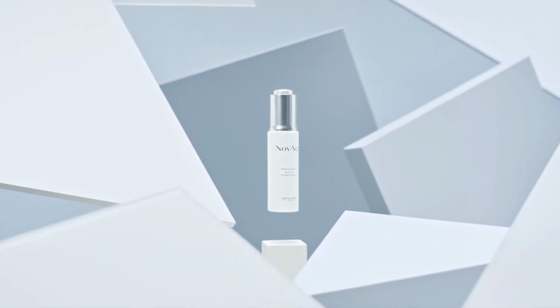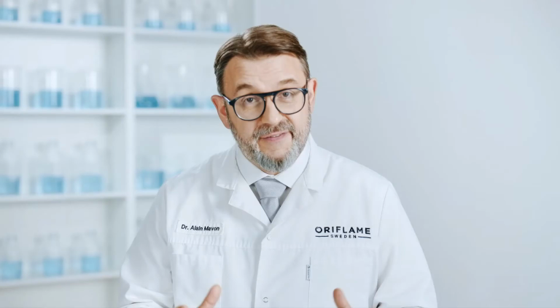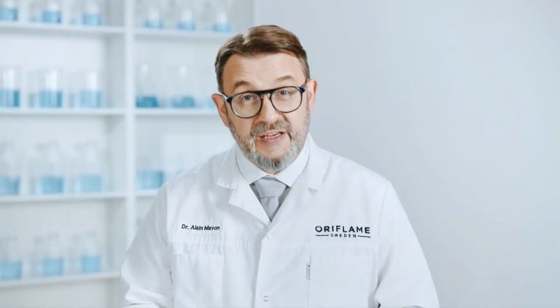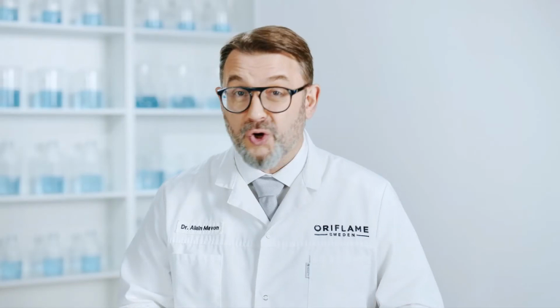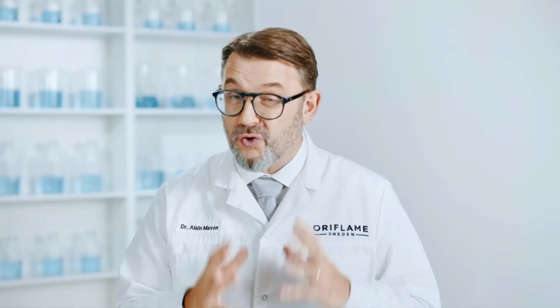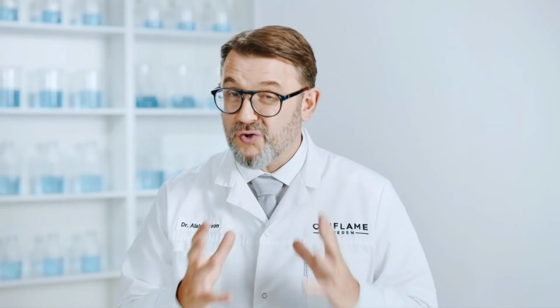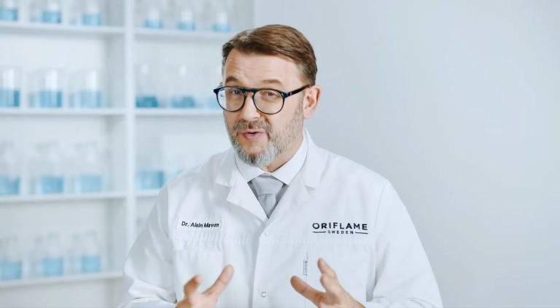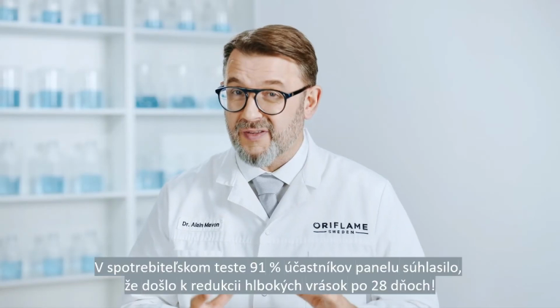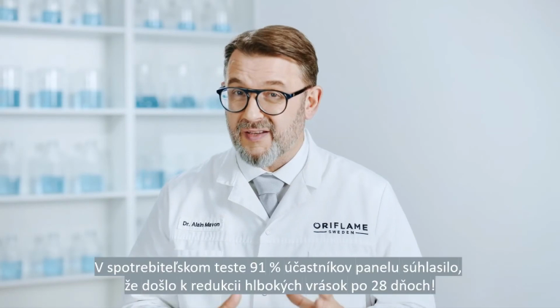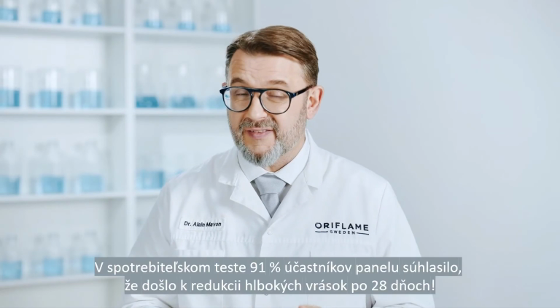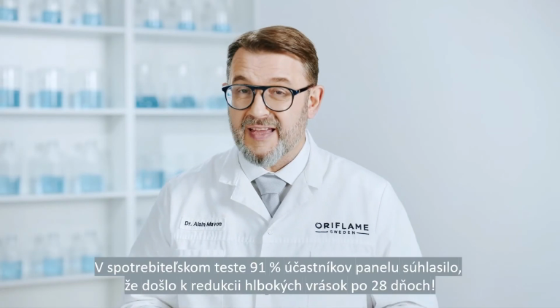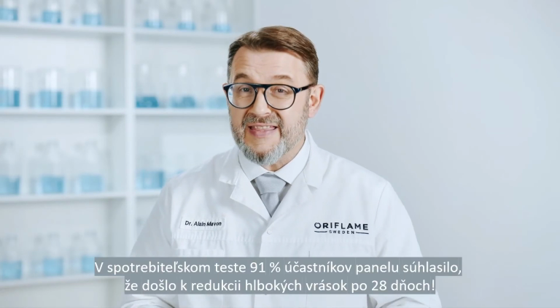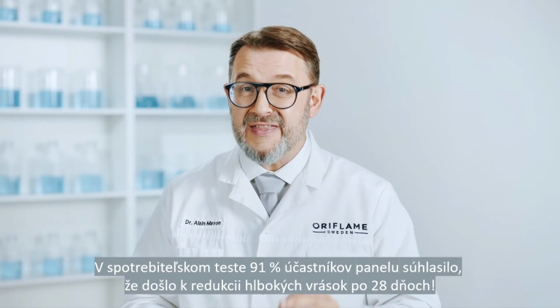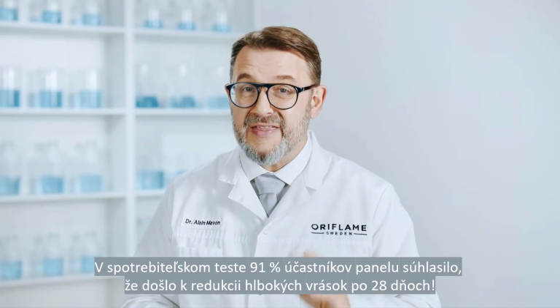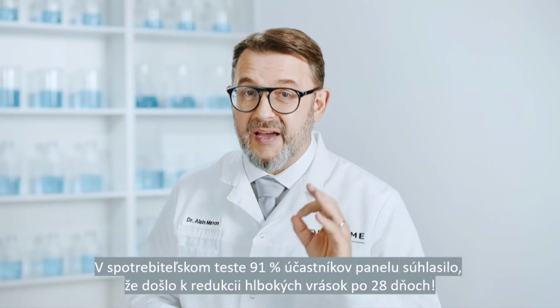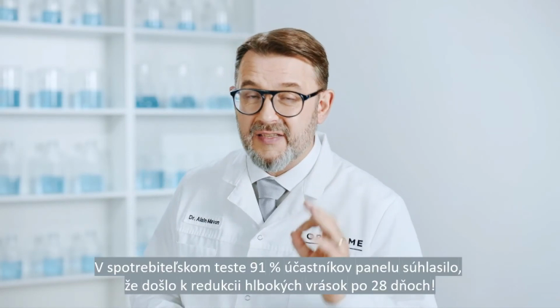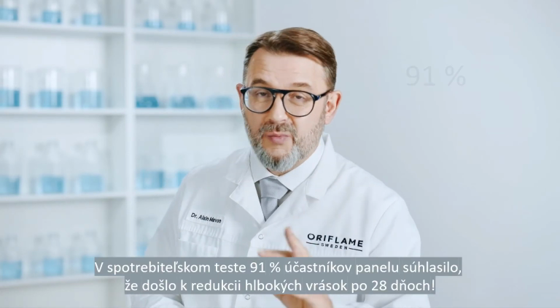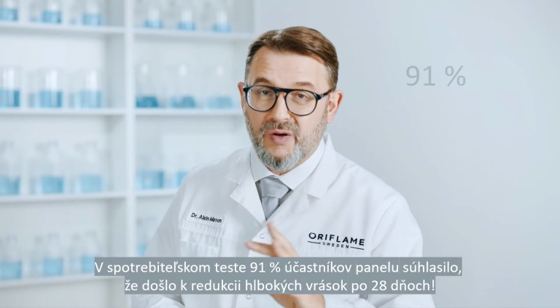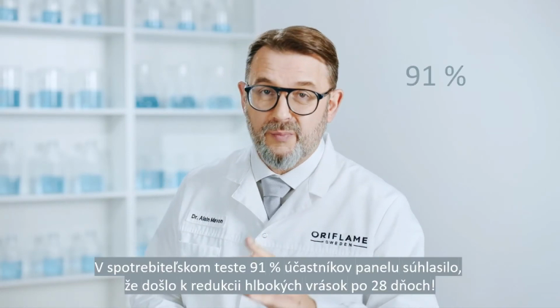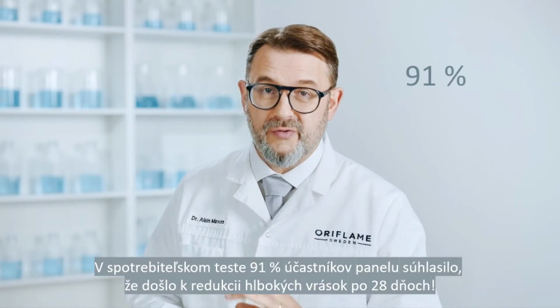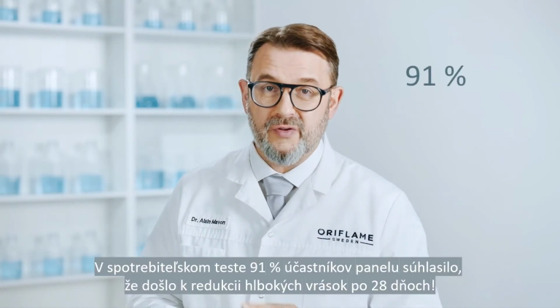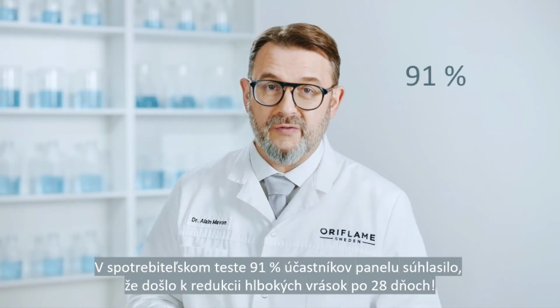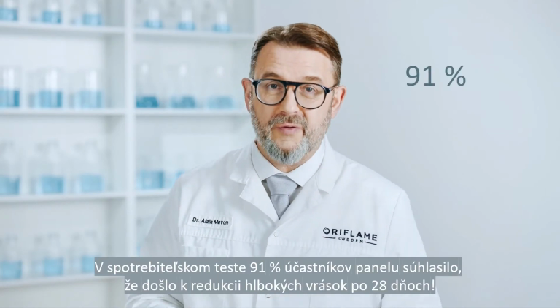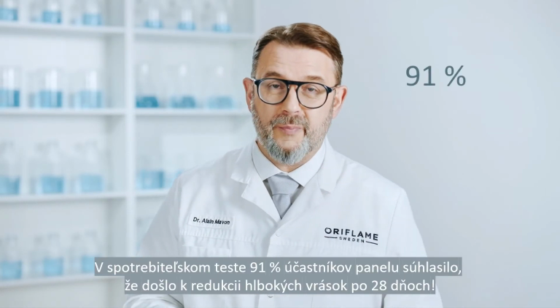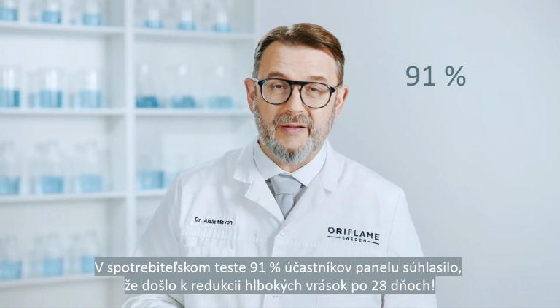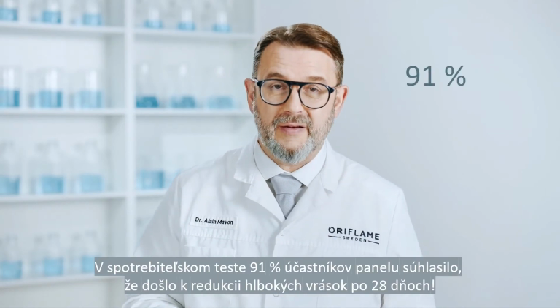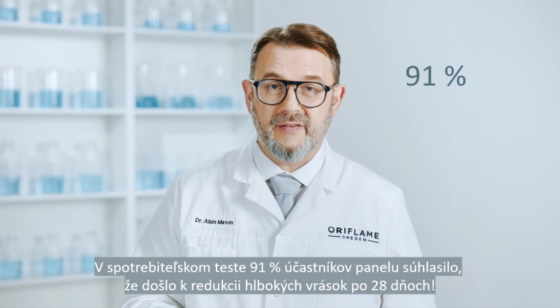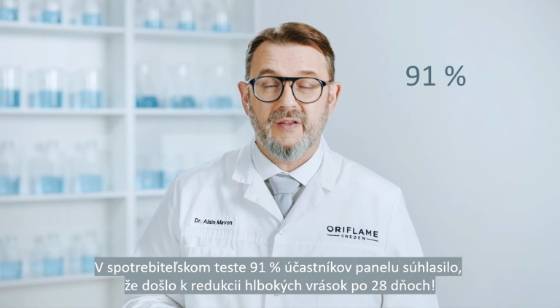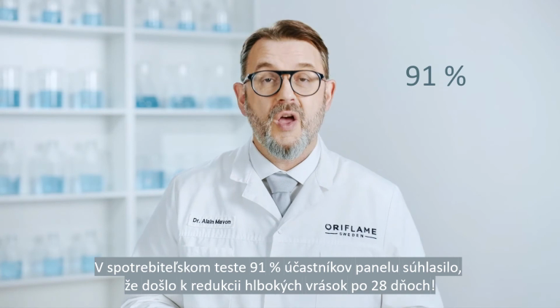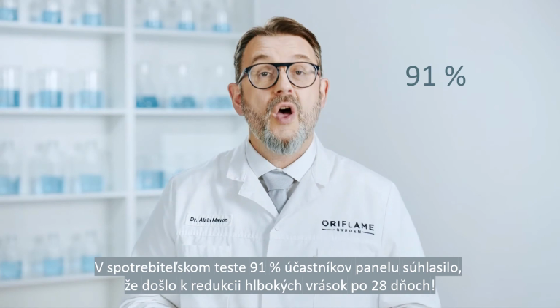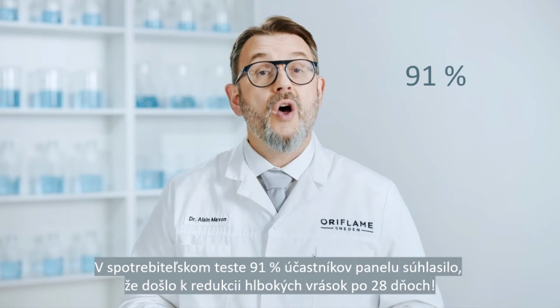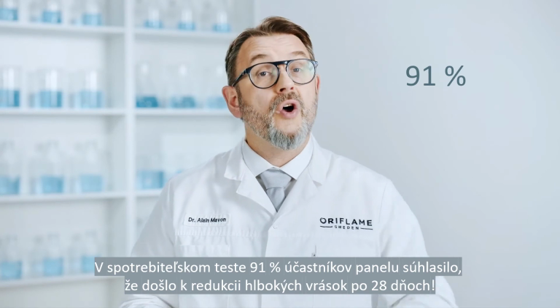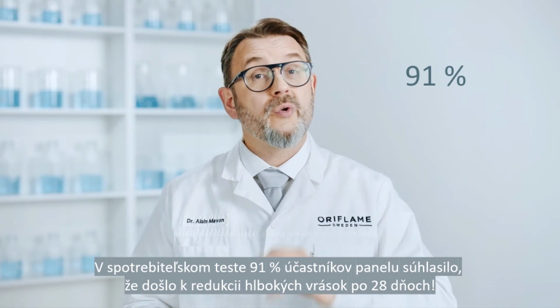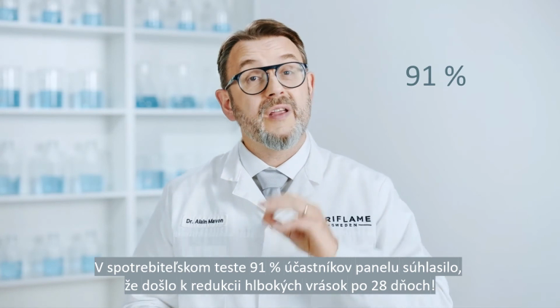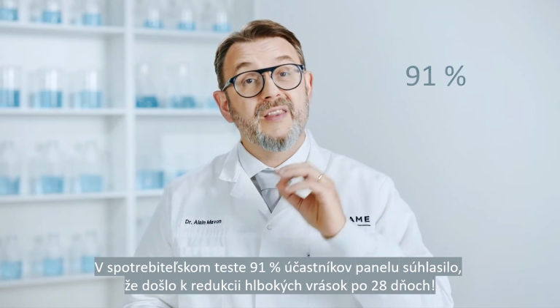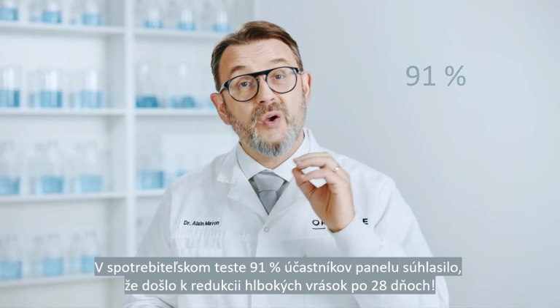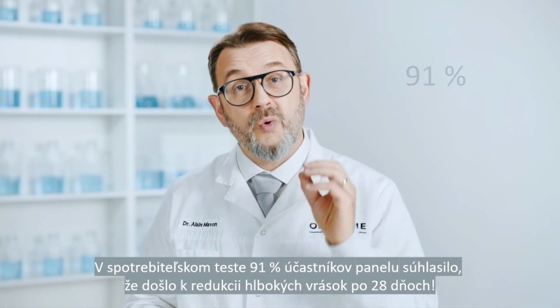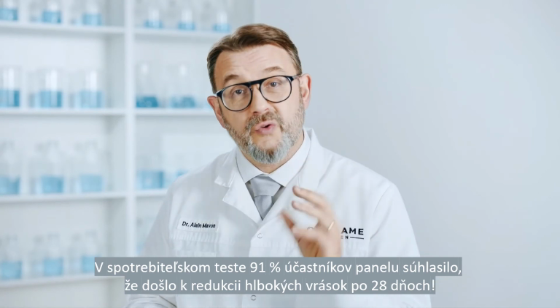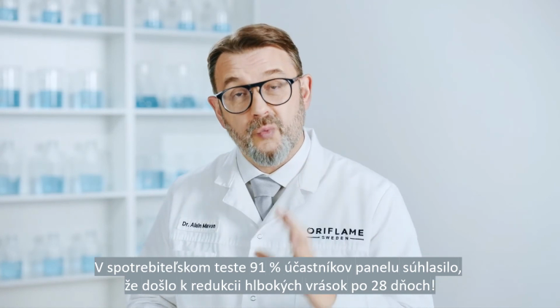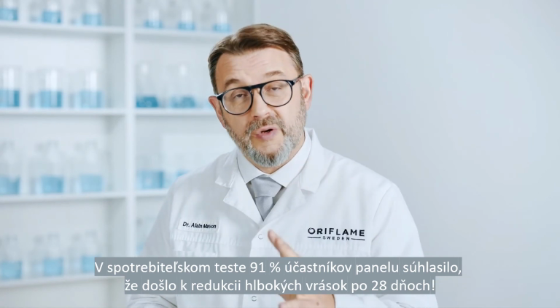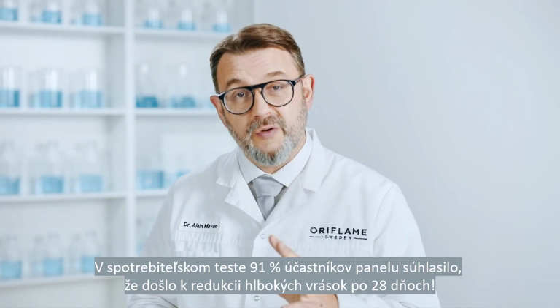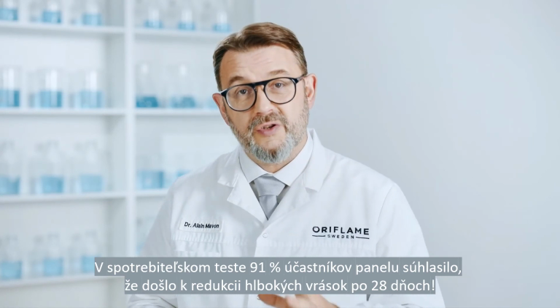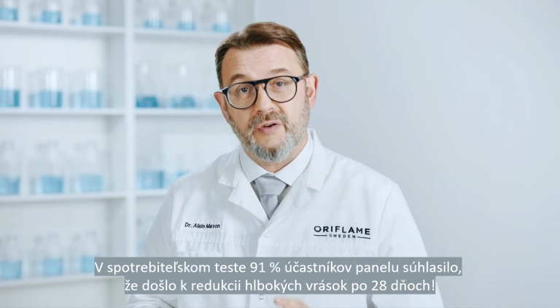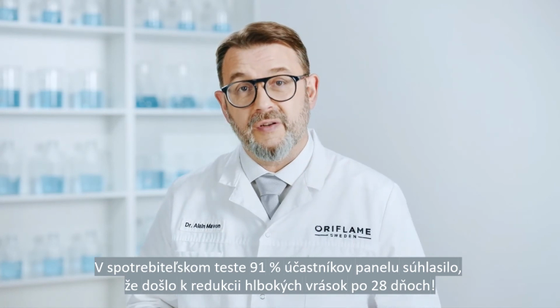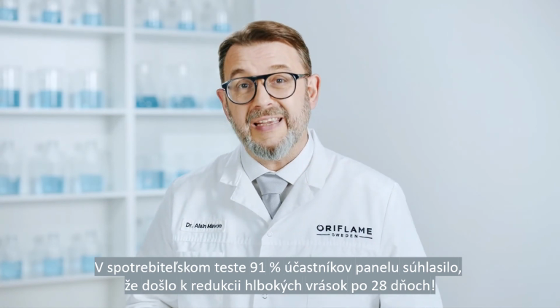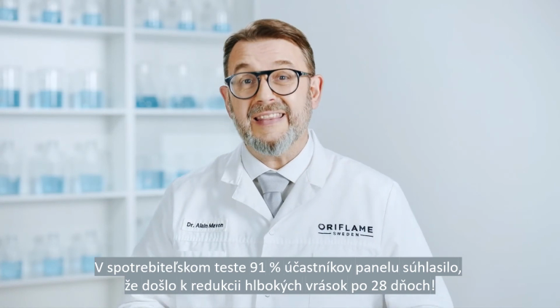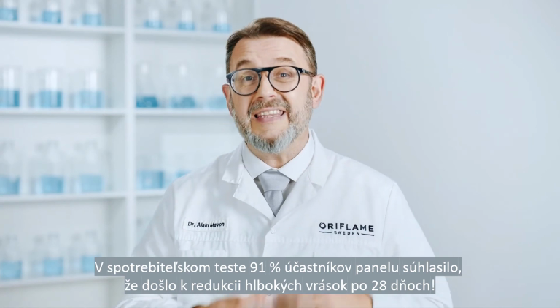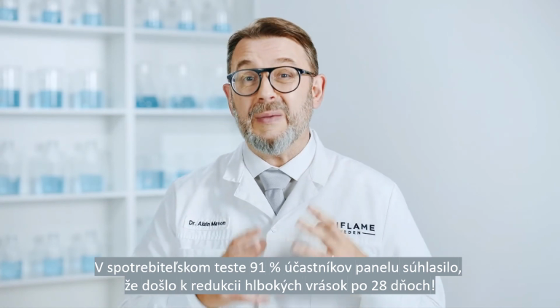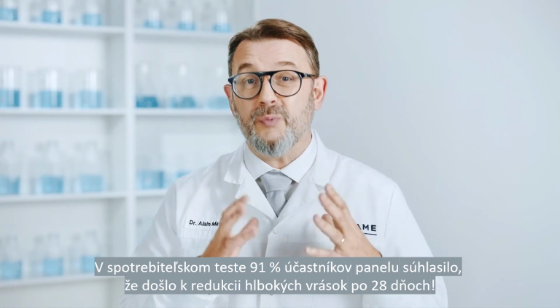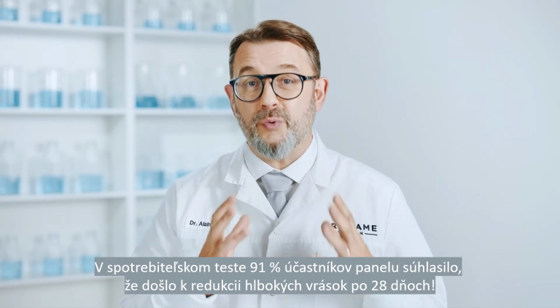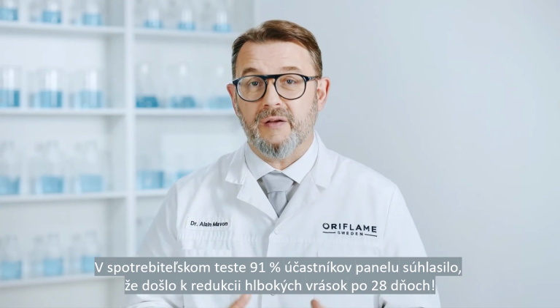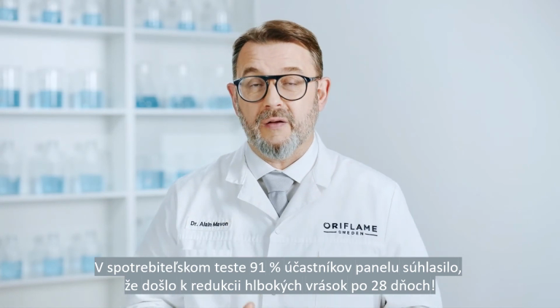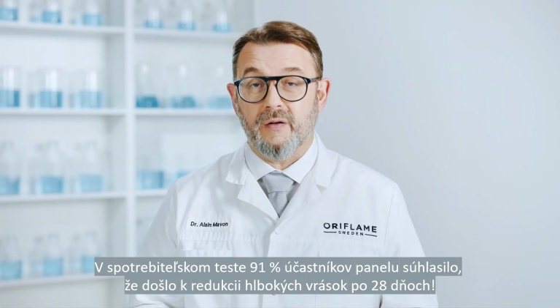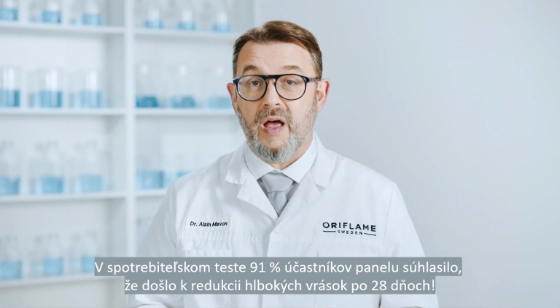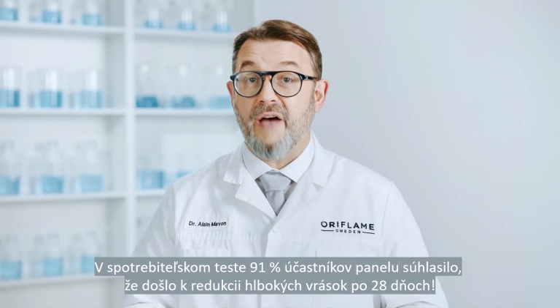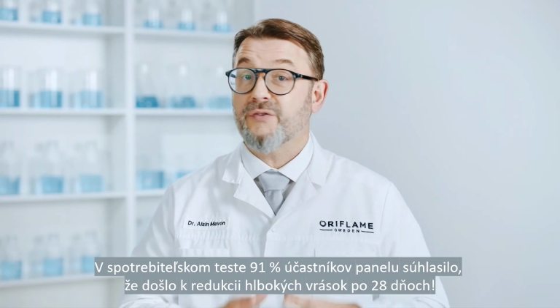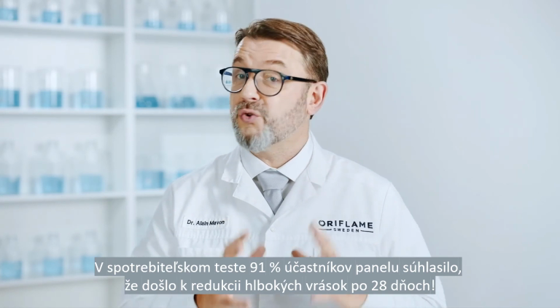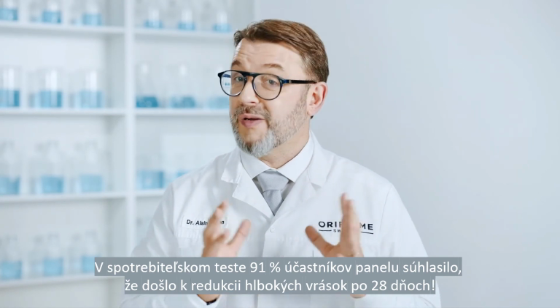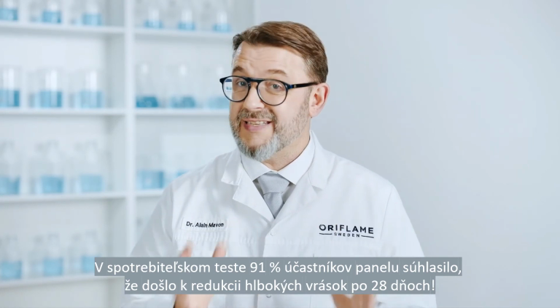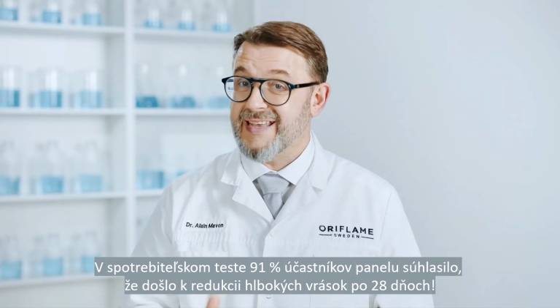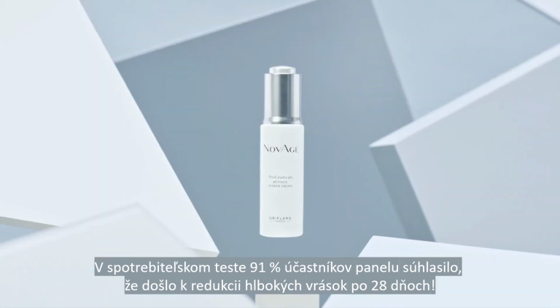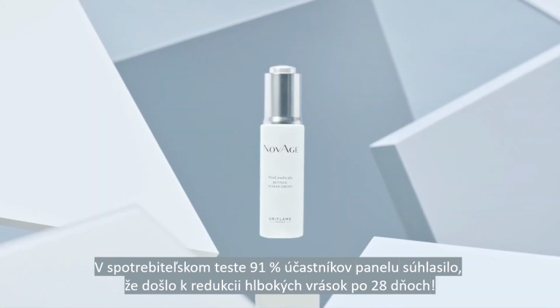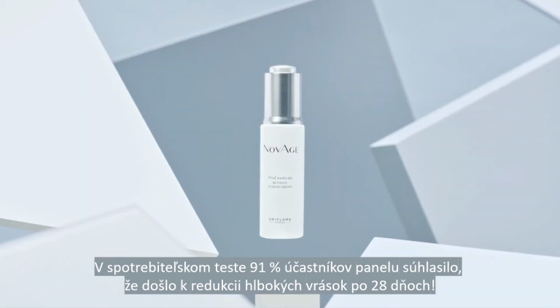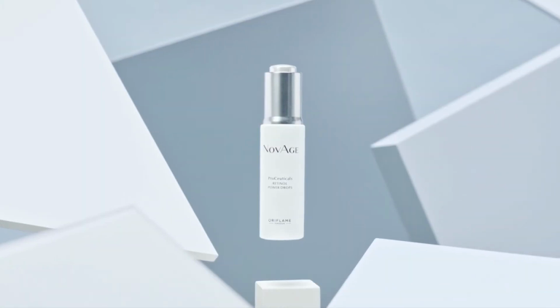In a consumer test, 91% of the panelists agree there was a reduction in deep wrinkles after 28 days.